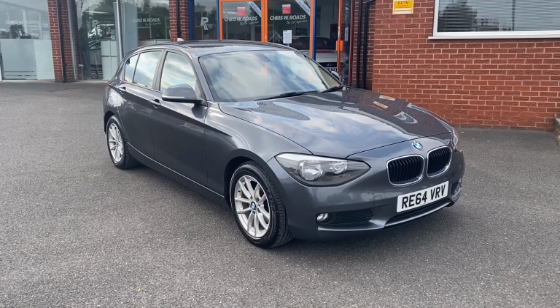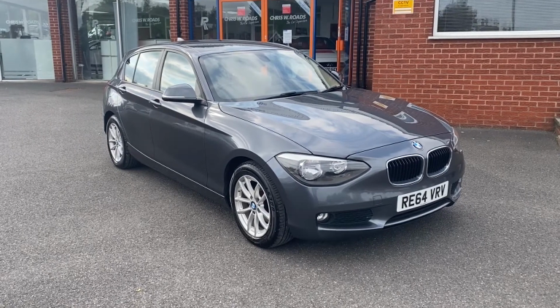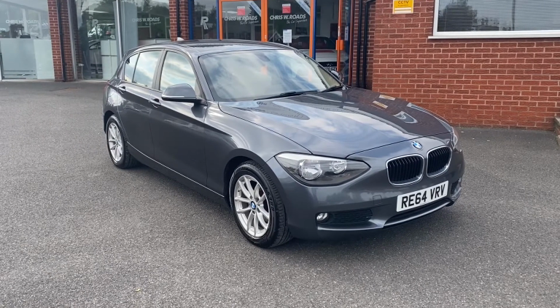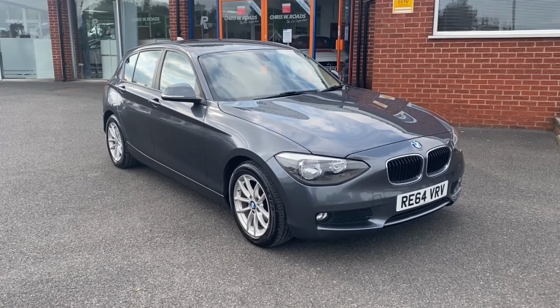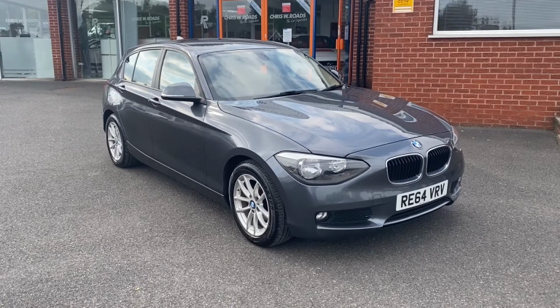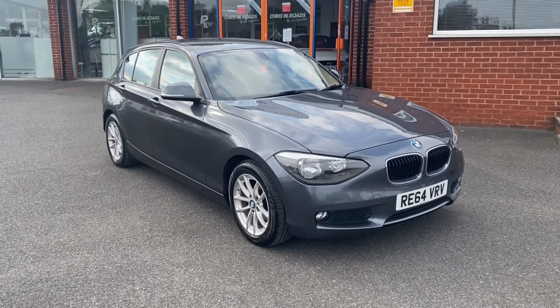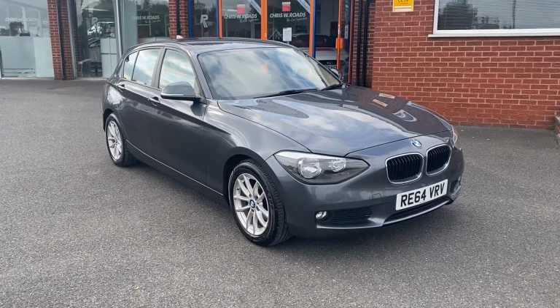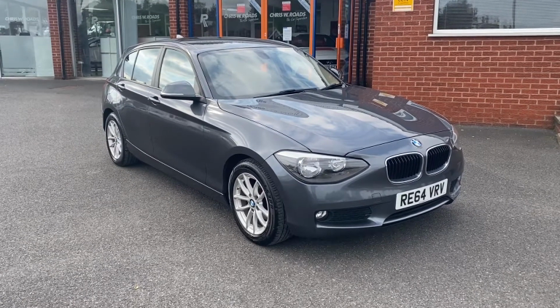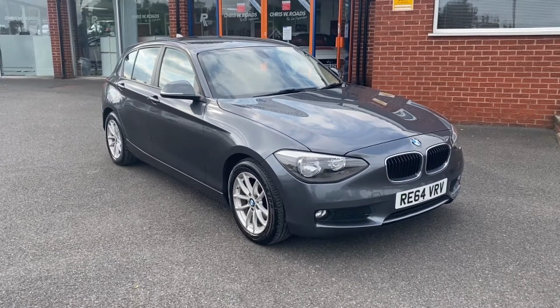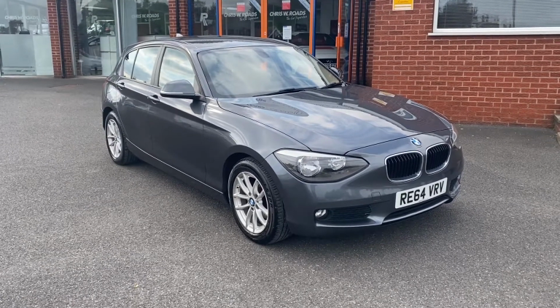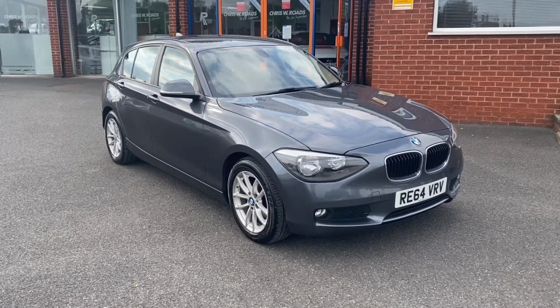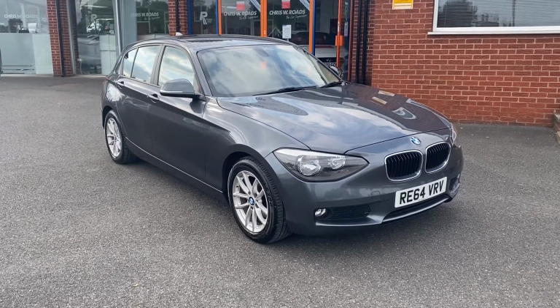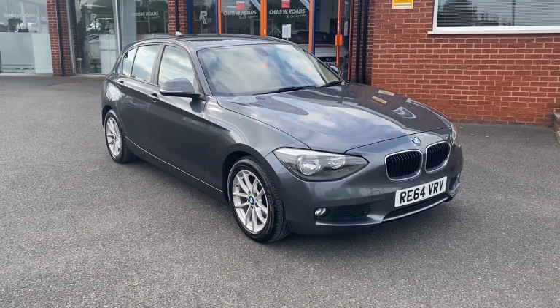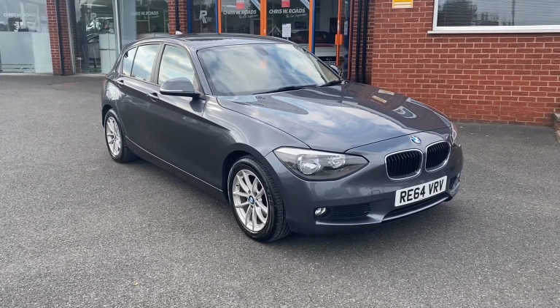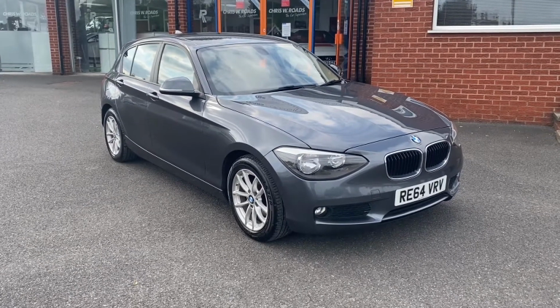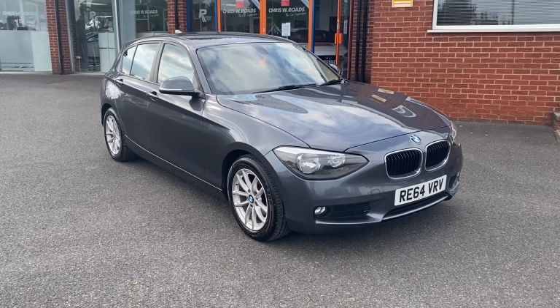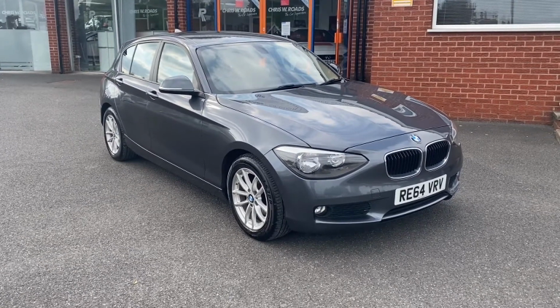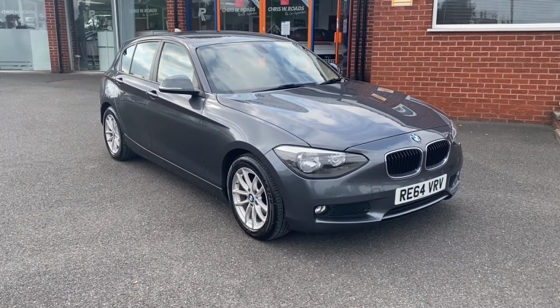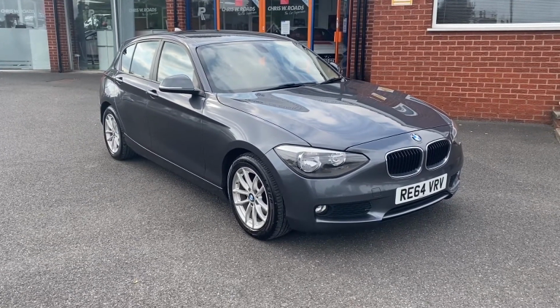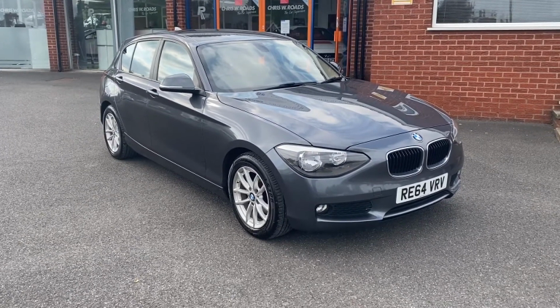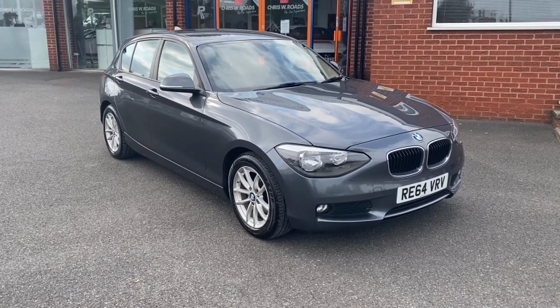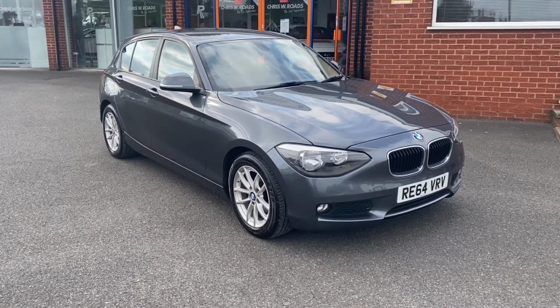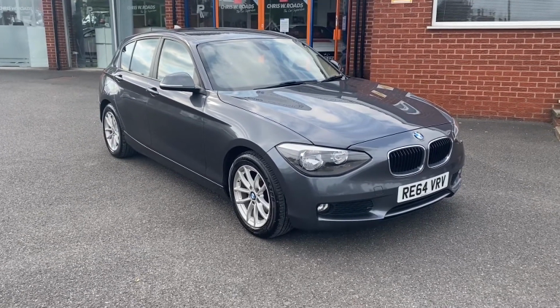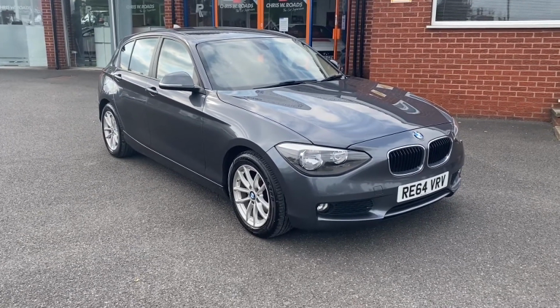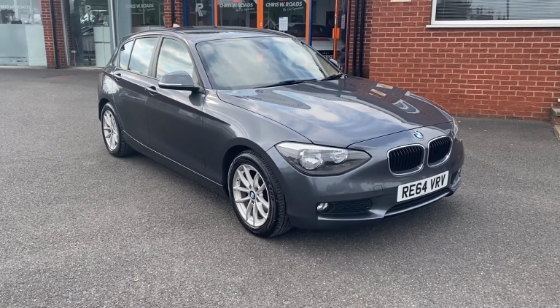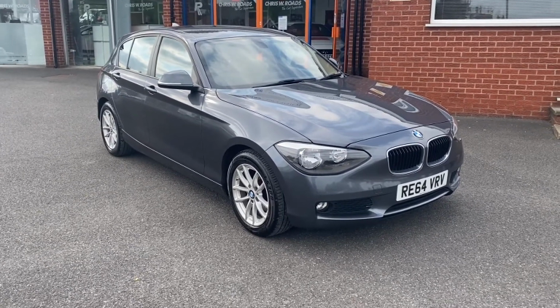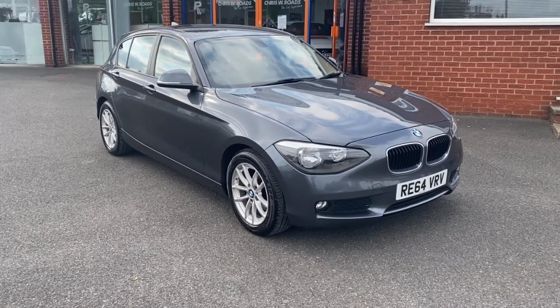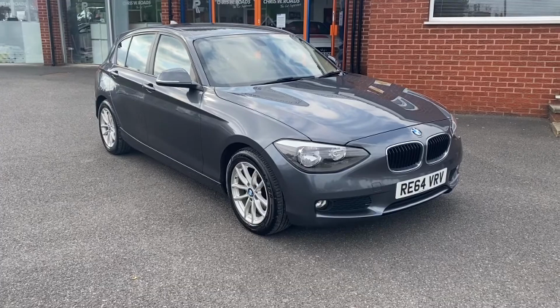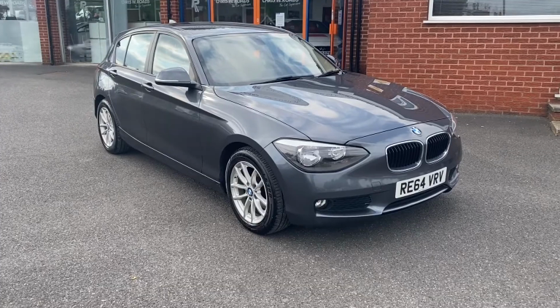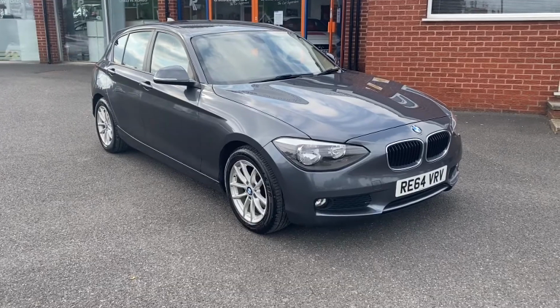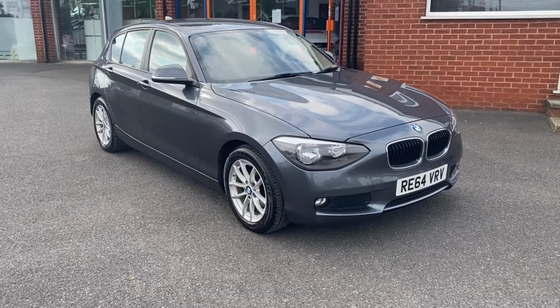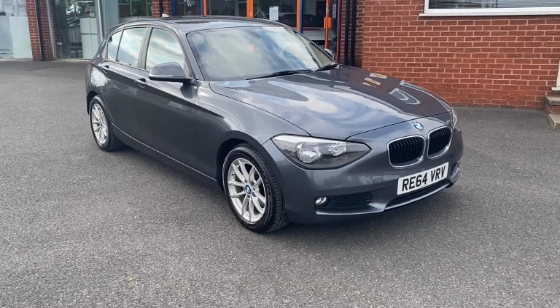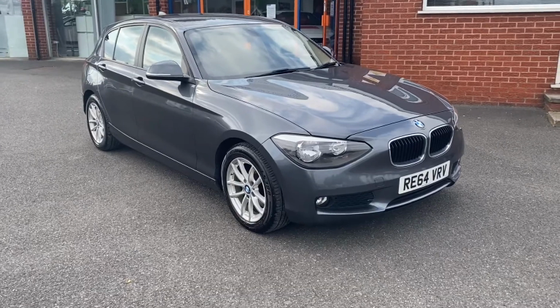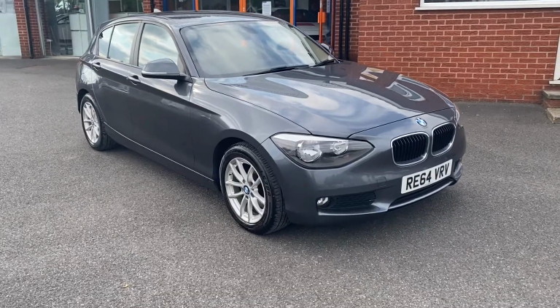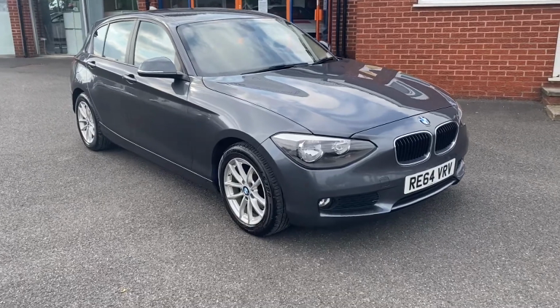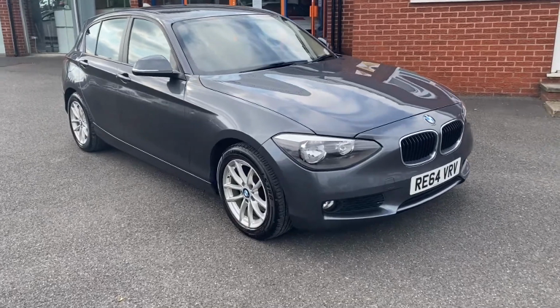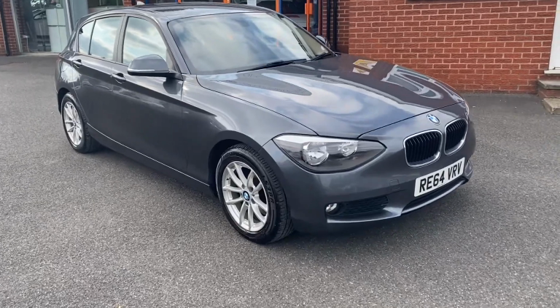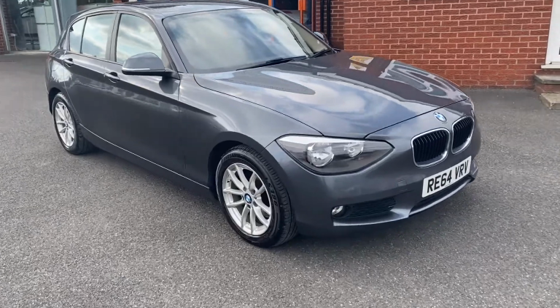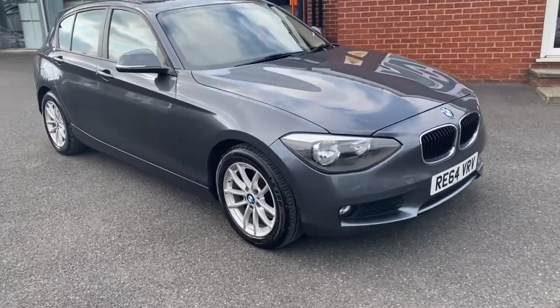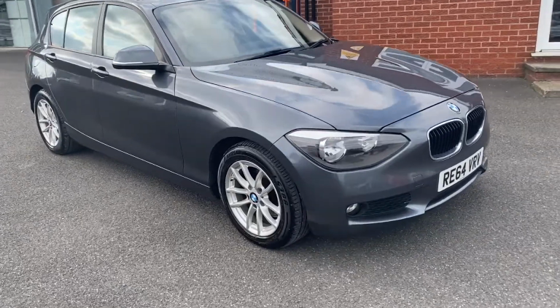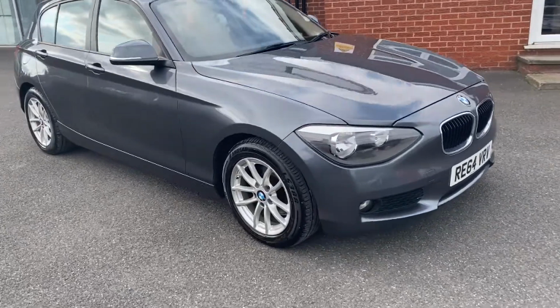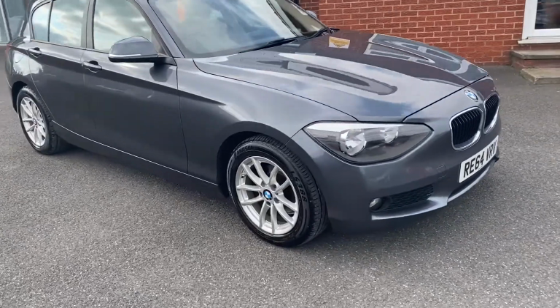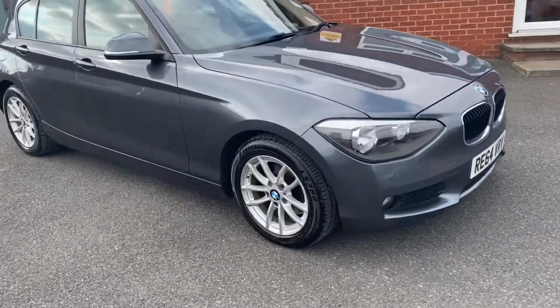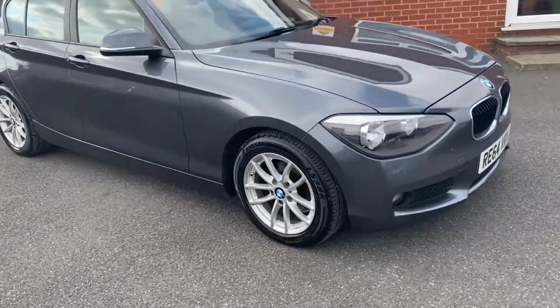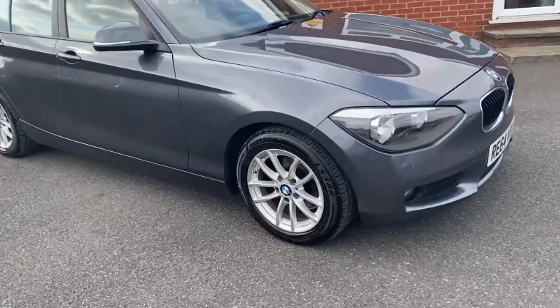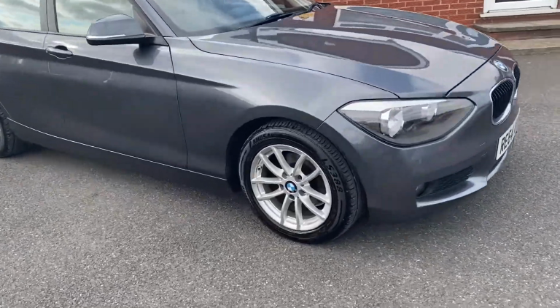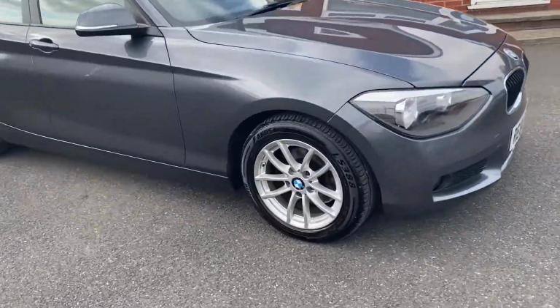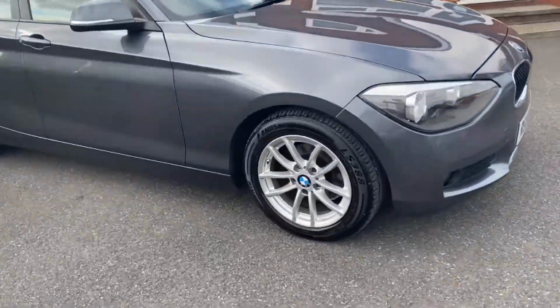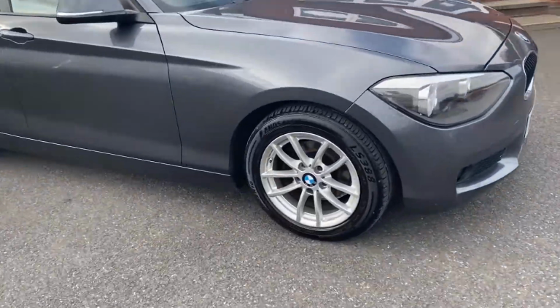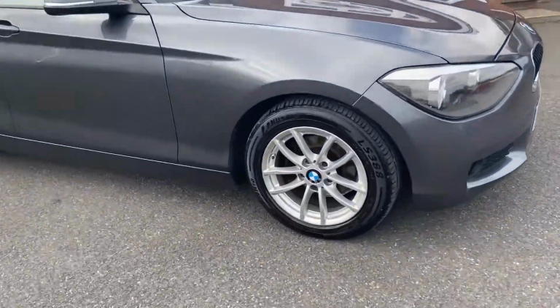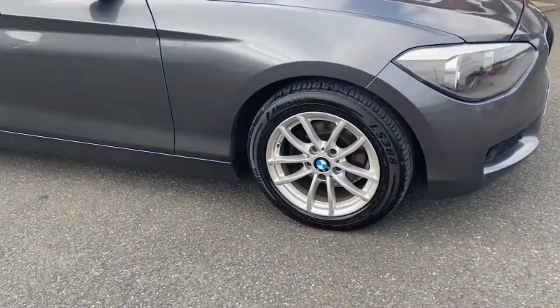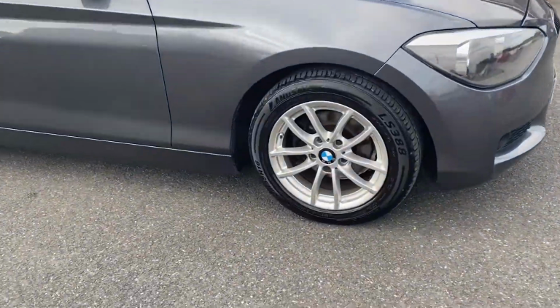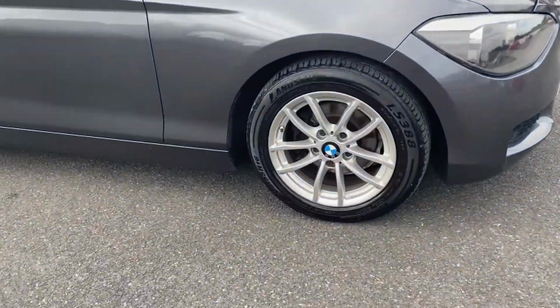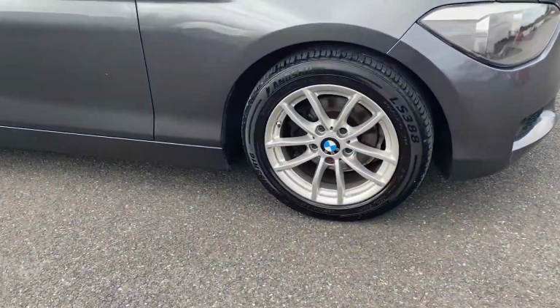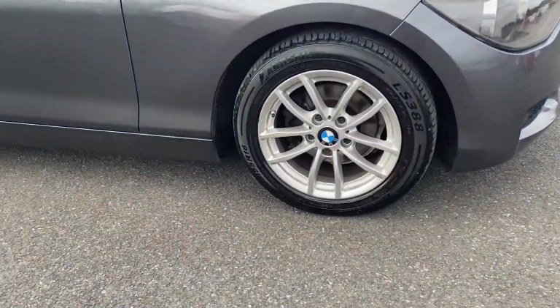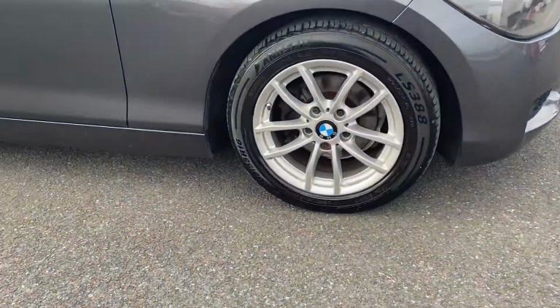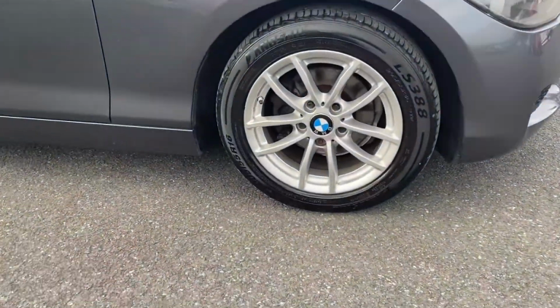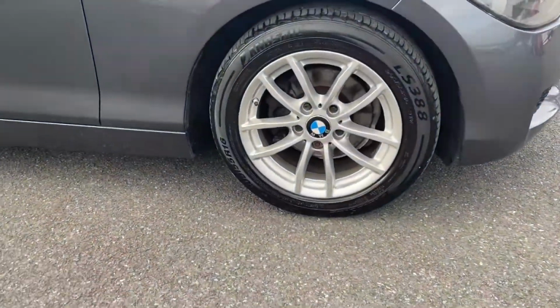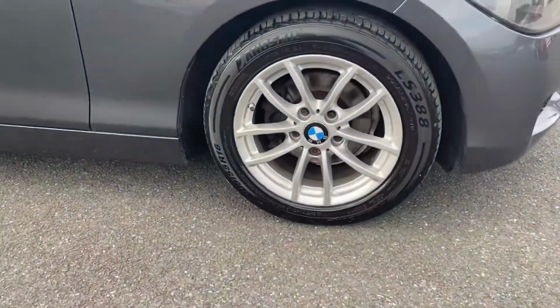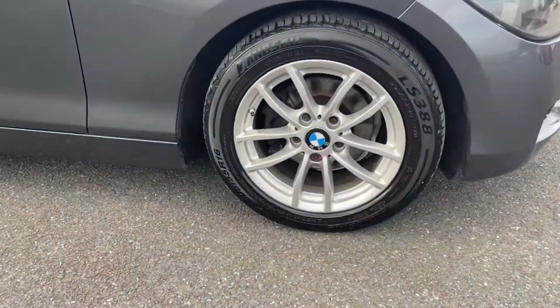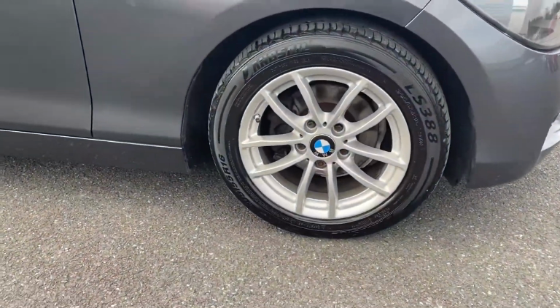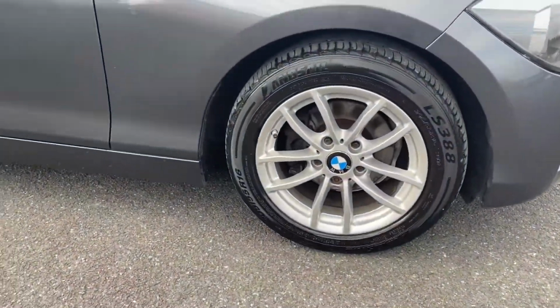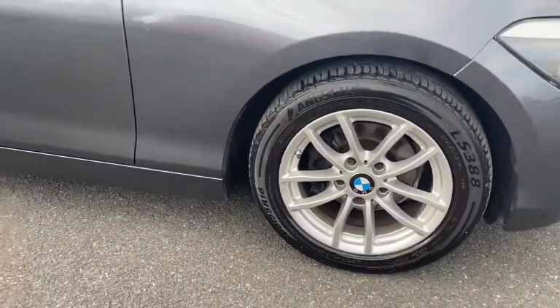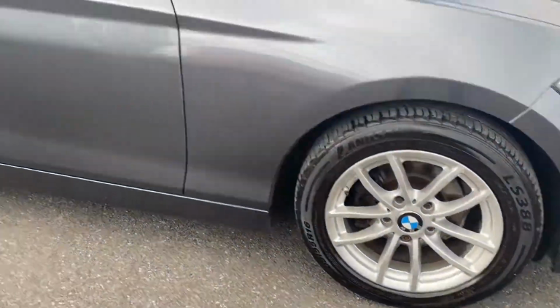This particular model comes with upgraded metallic mineral grey colour paintwork and it also comes with these beautiful 16-inch alloy wheels.